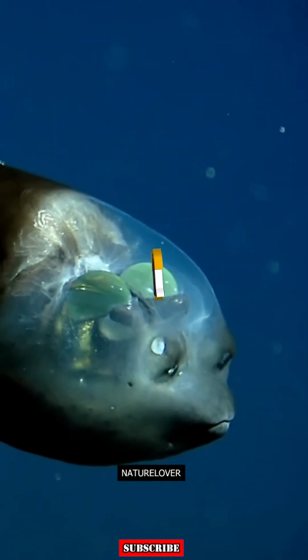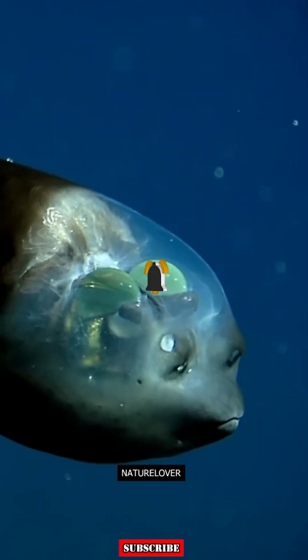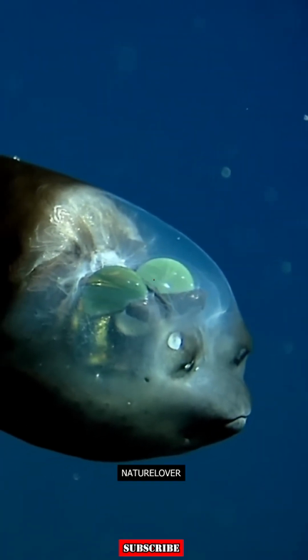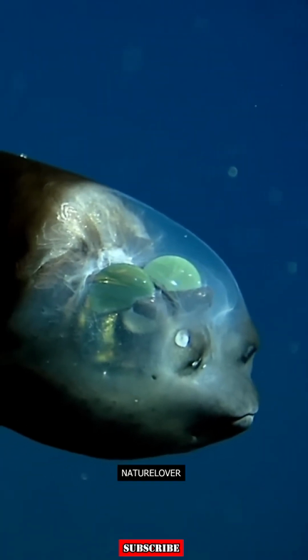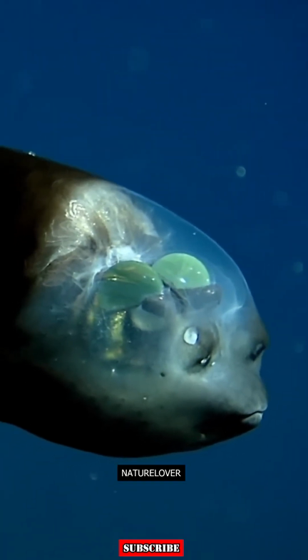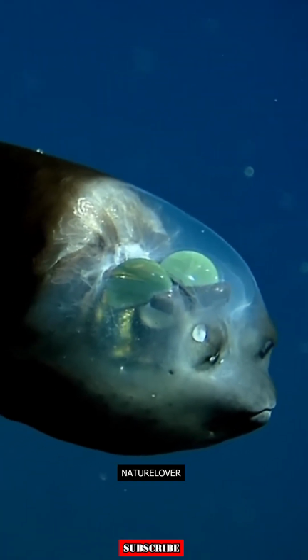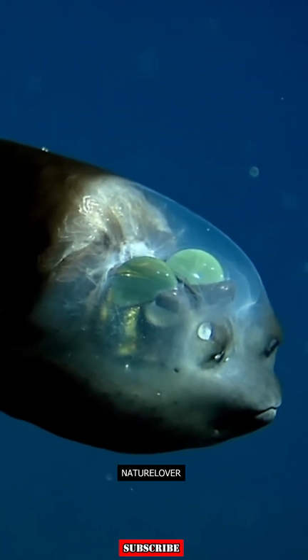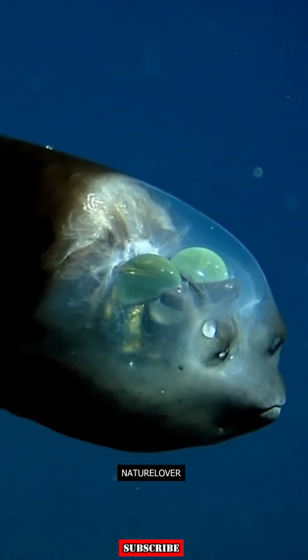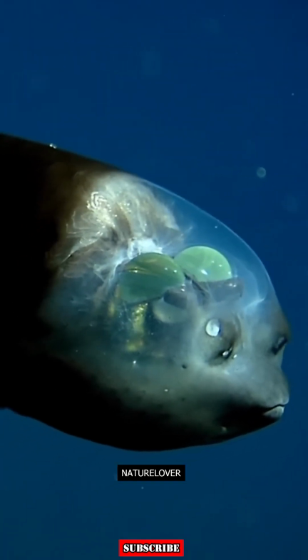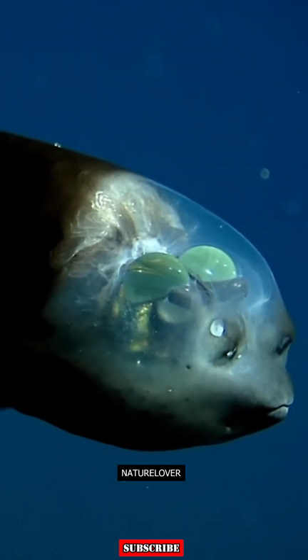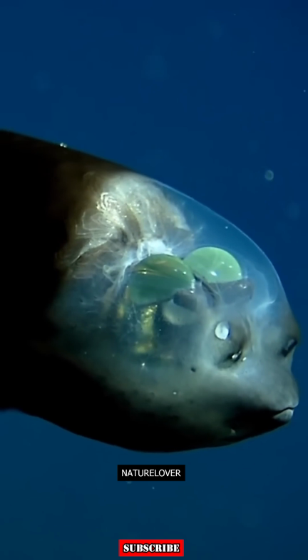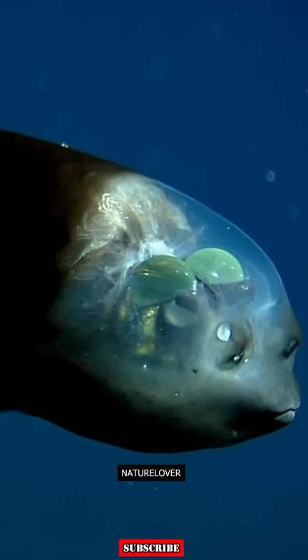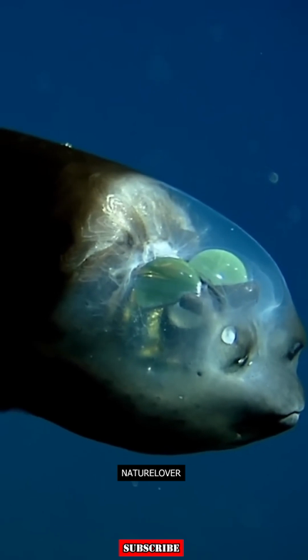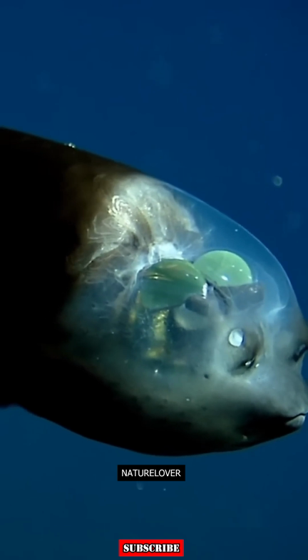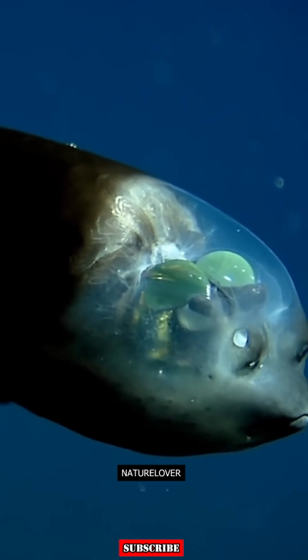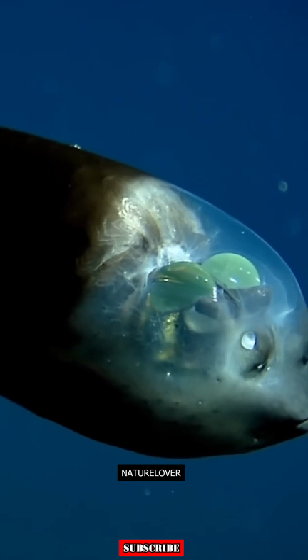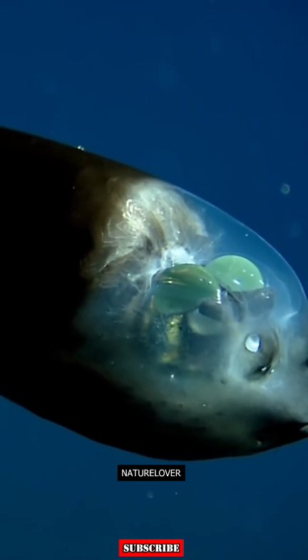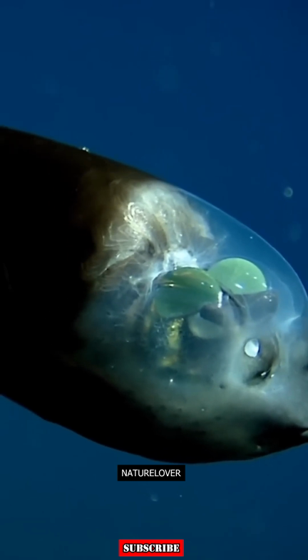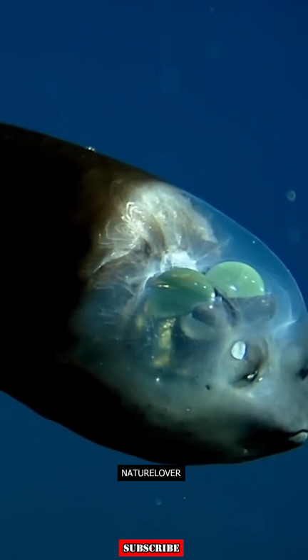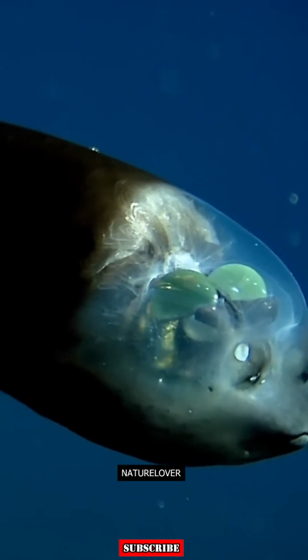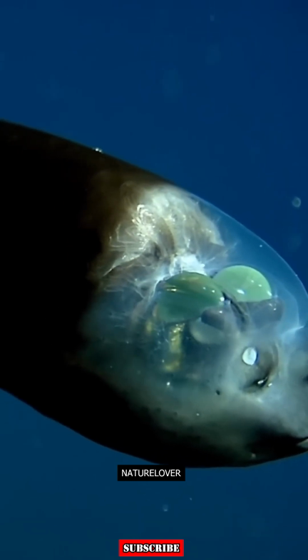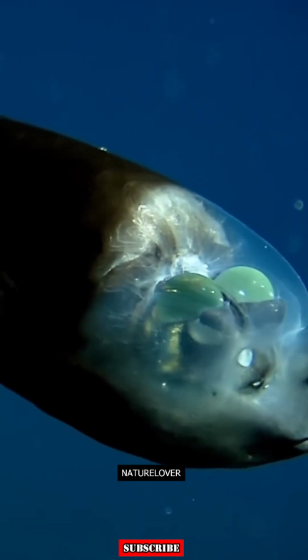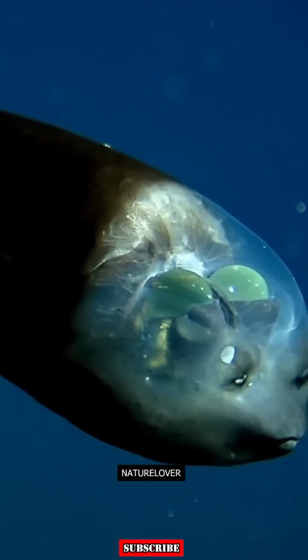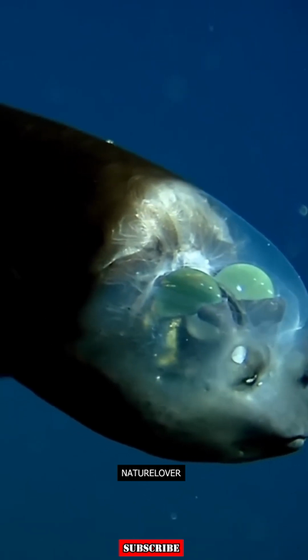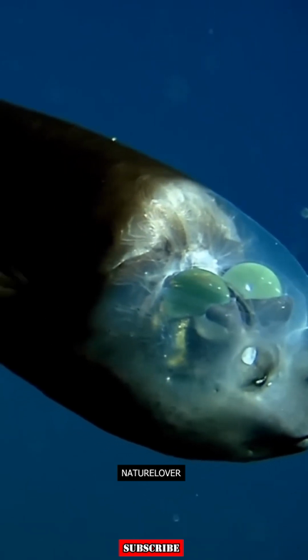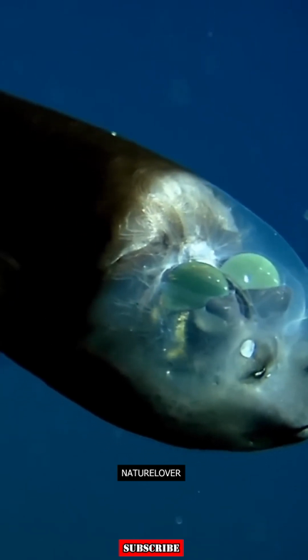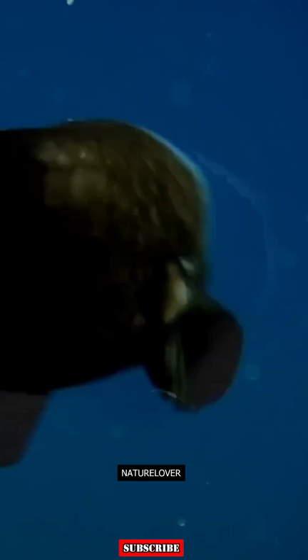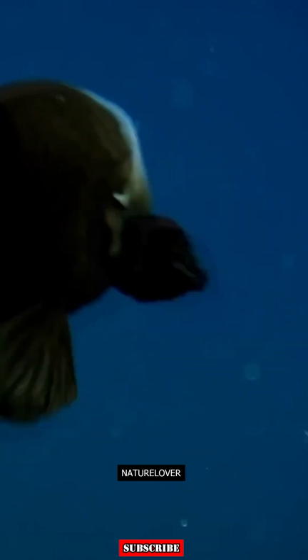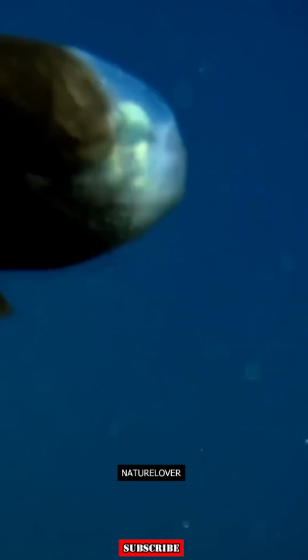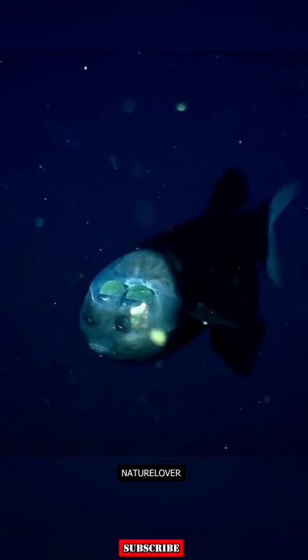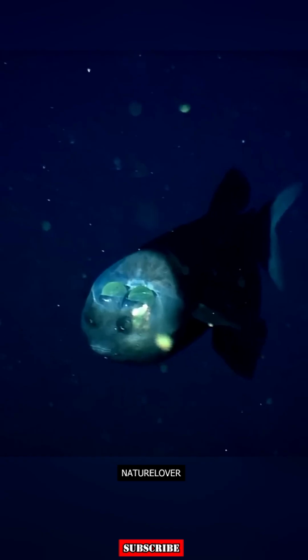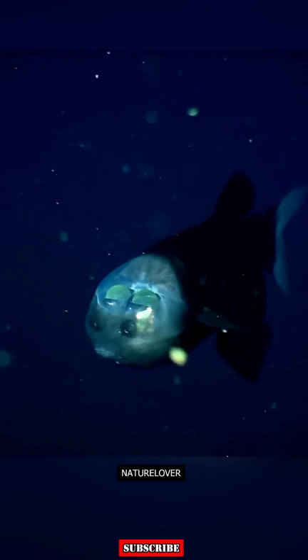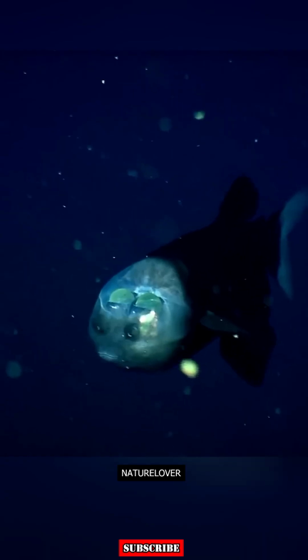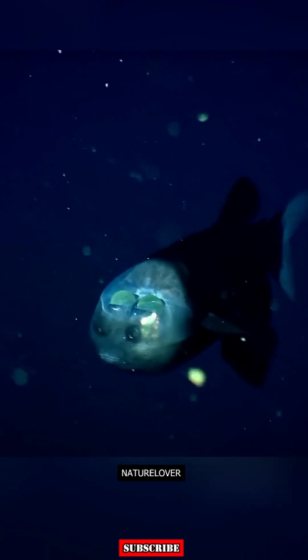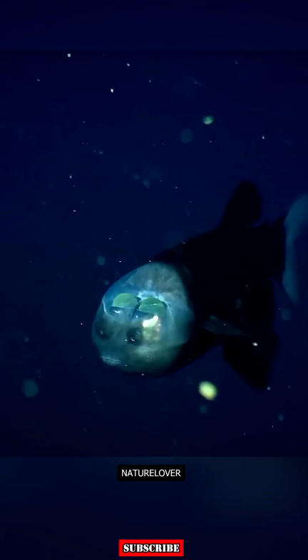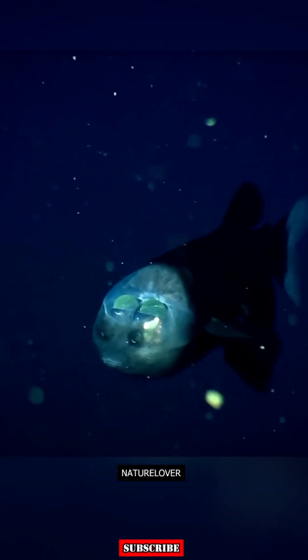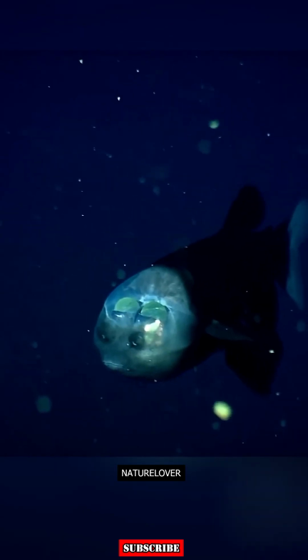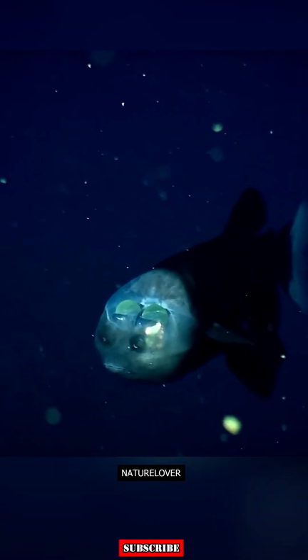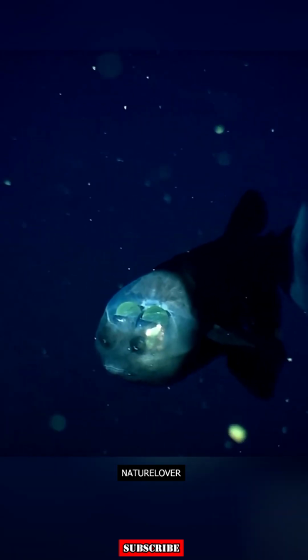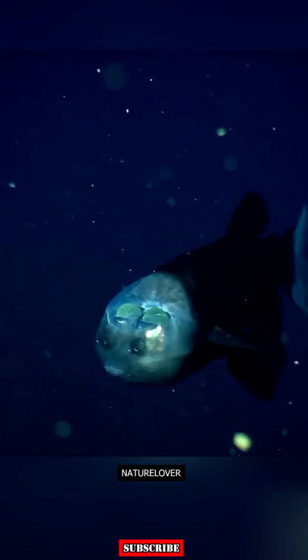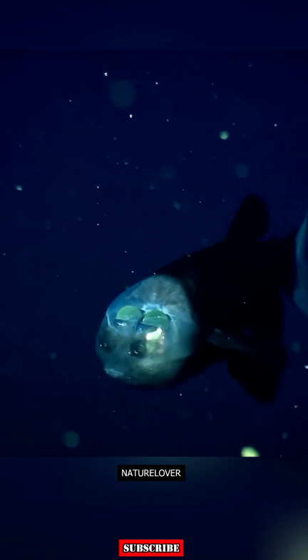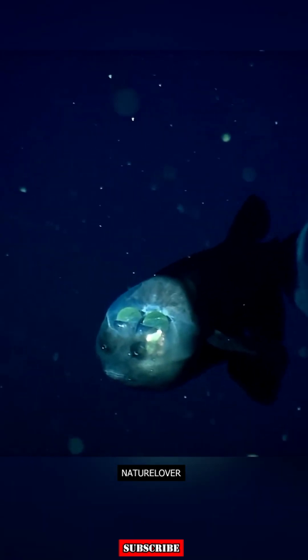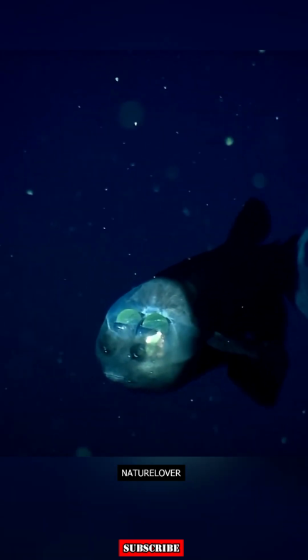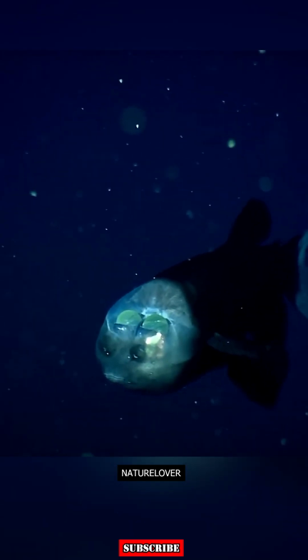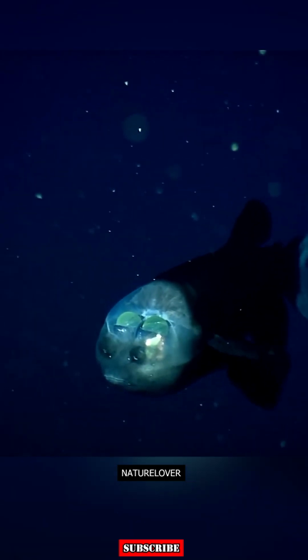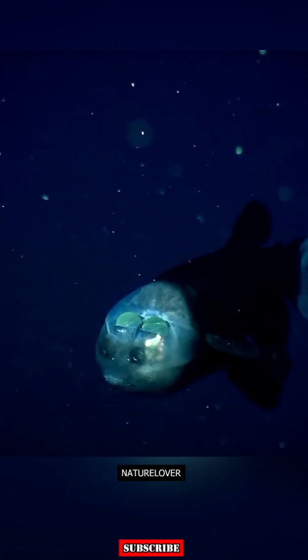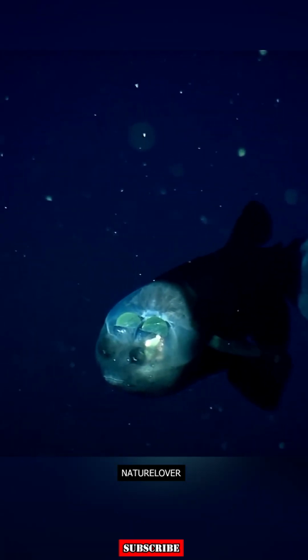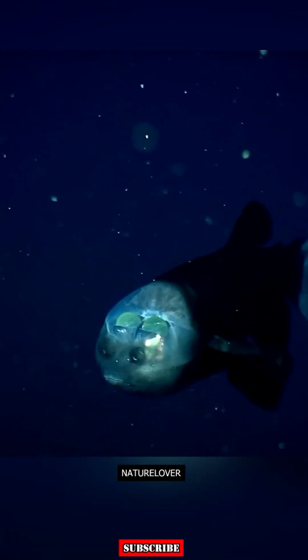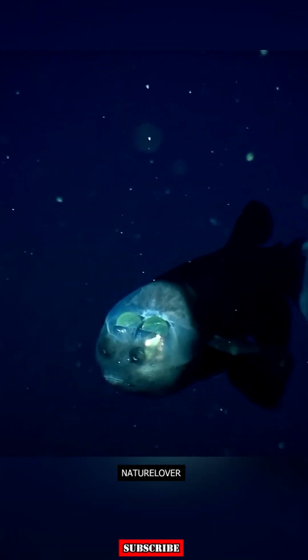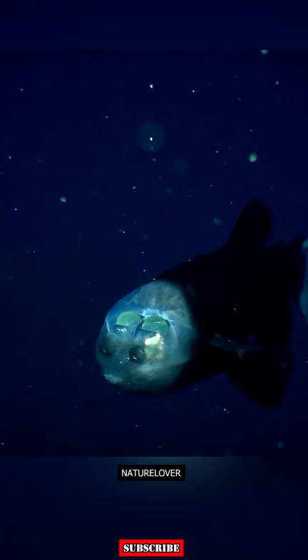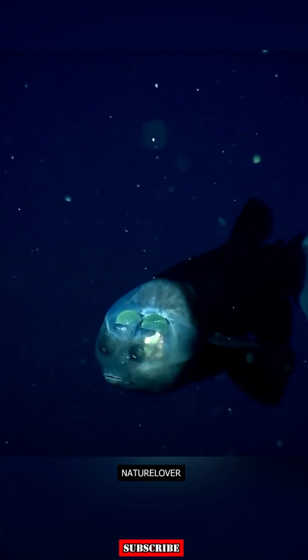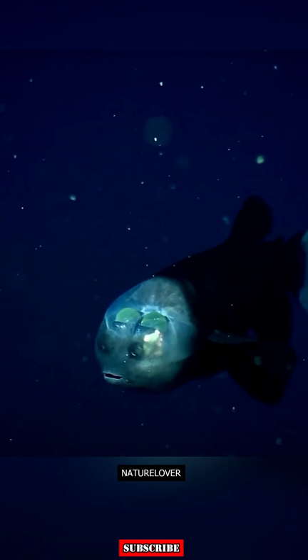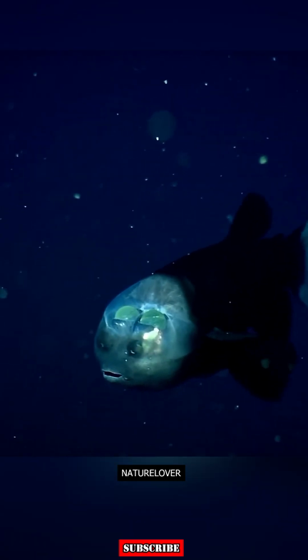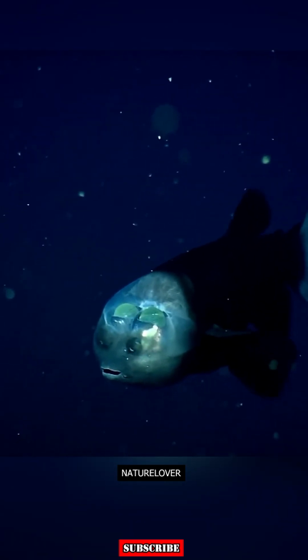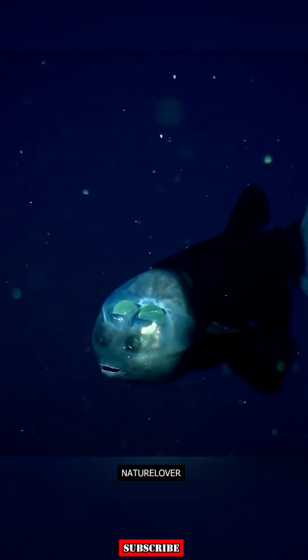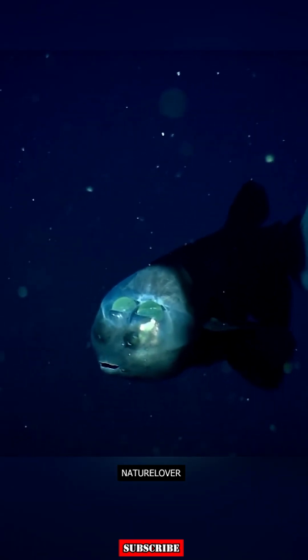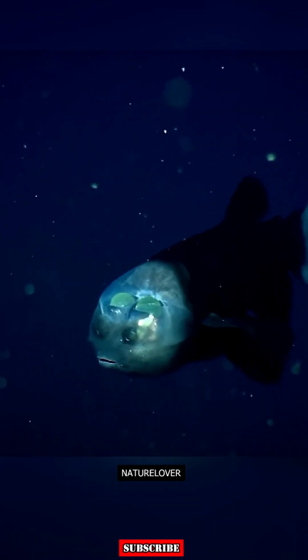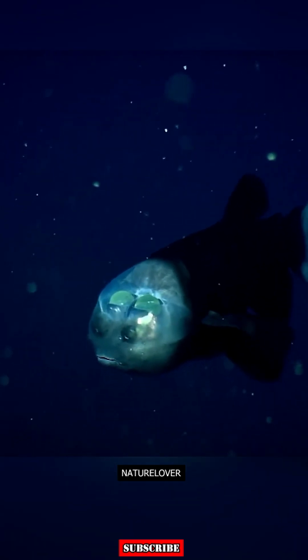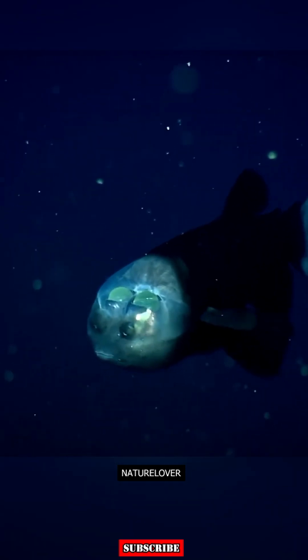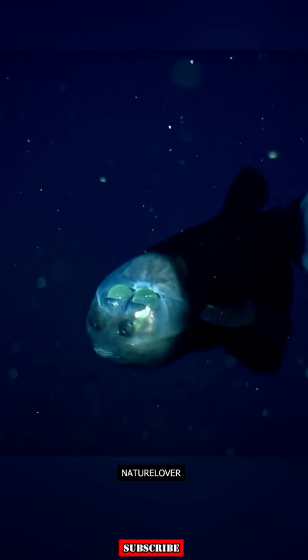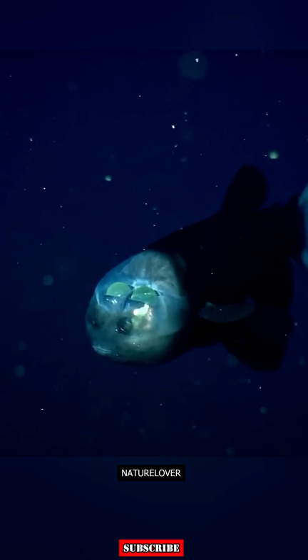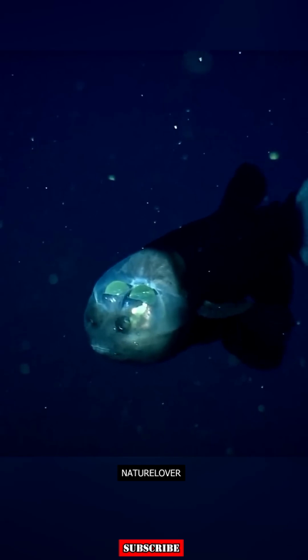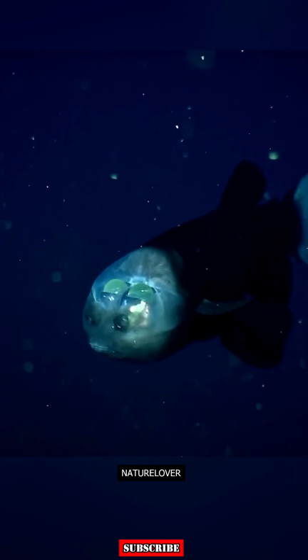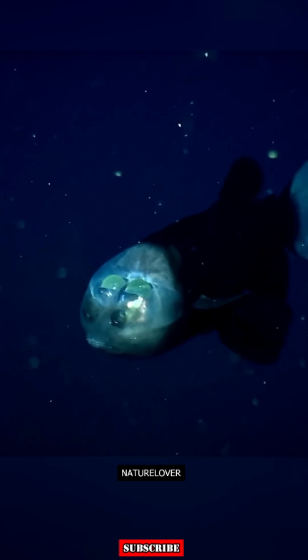These eyes allow the Barreleye to look through its translucent head, which is protected by a clear, dome-like shield filled with liquid.